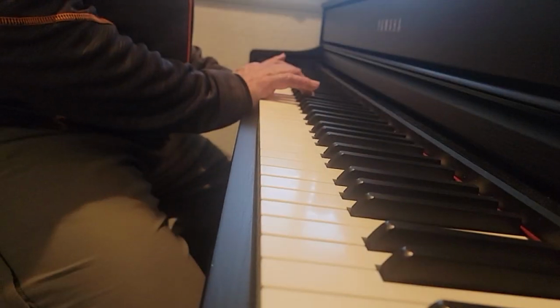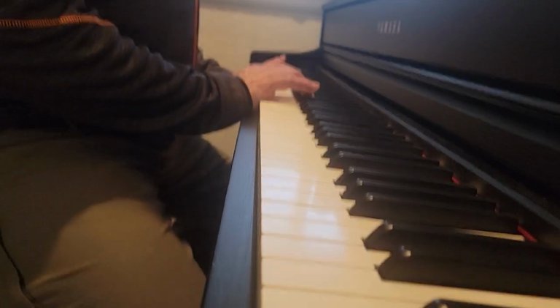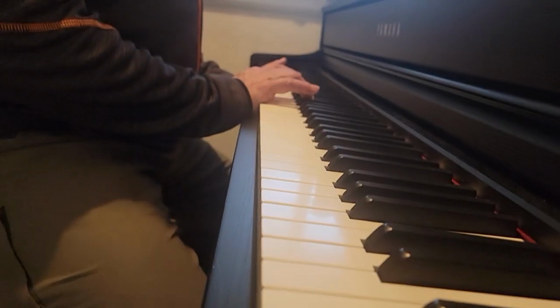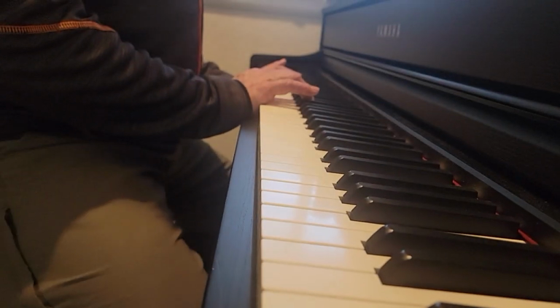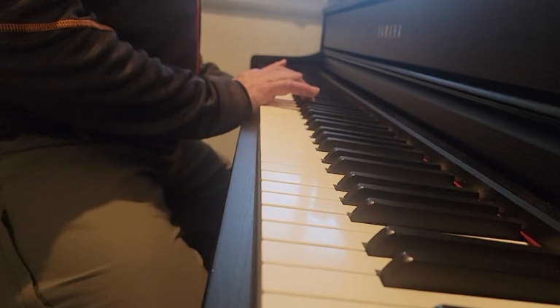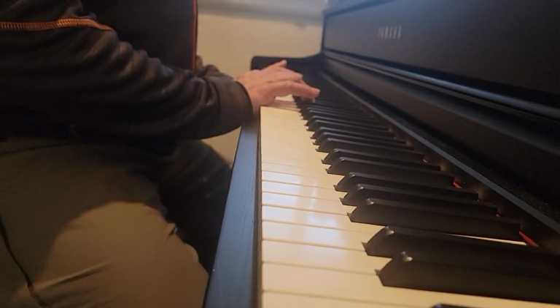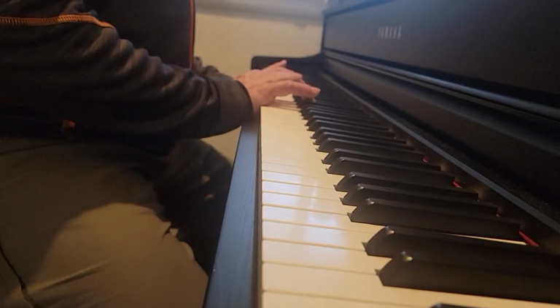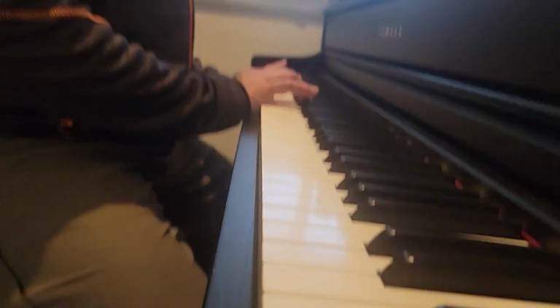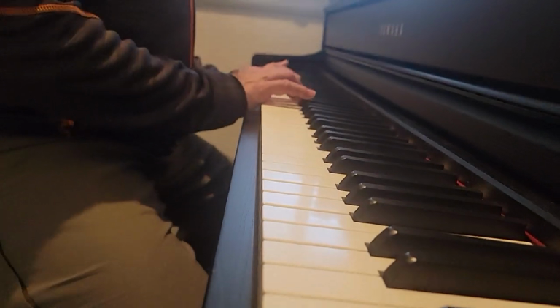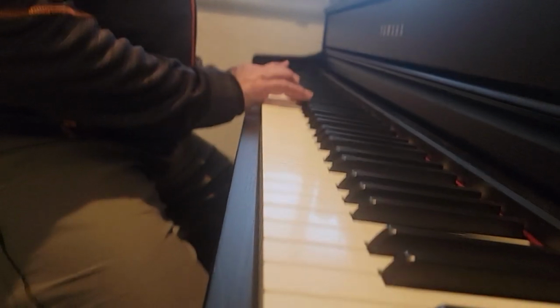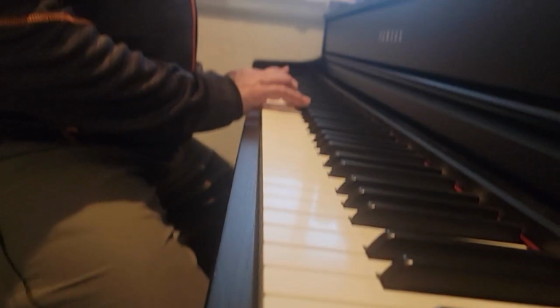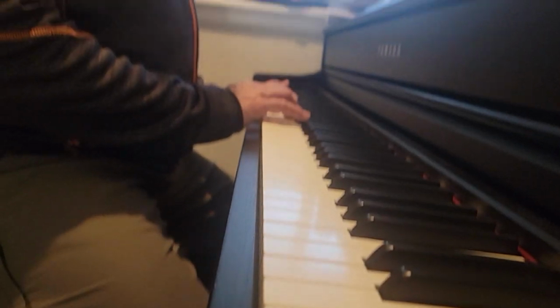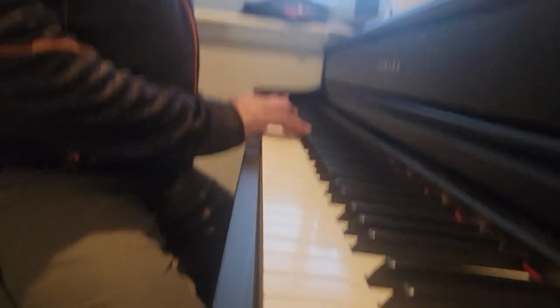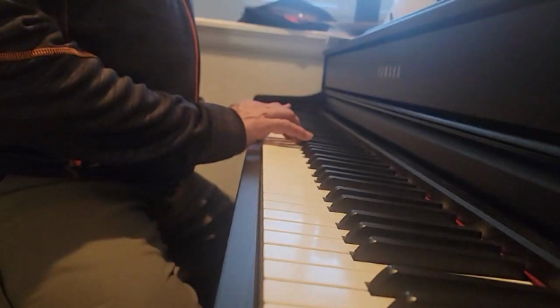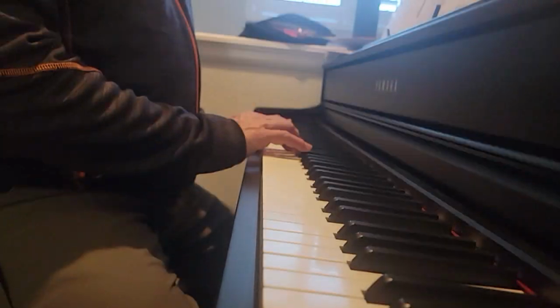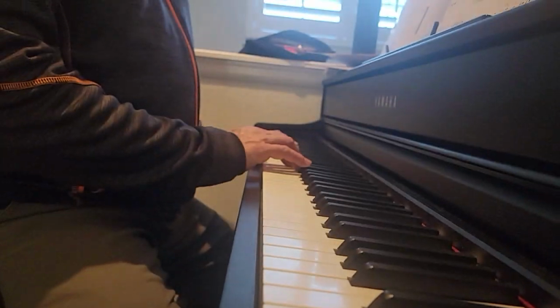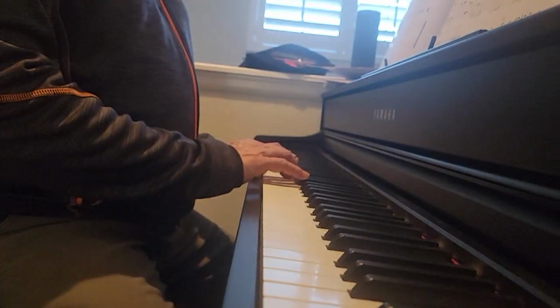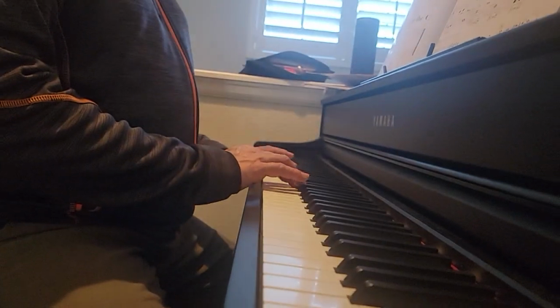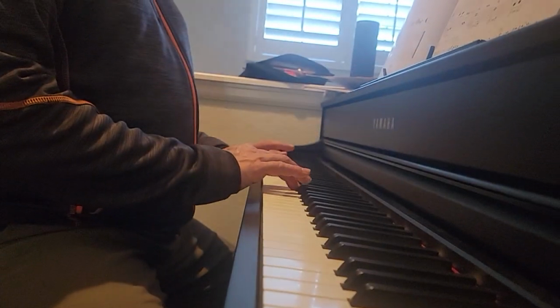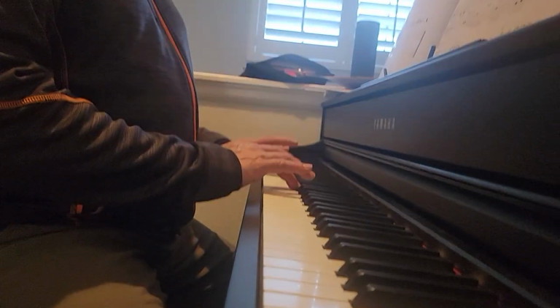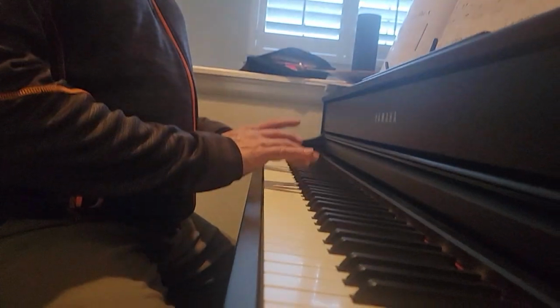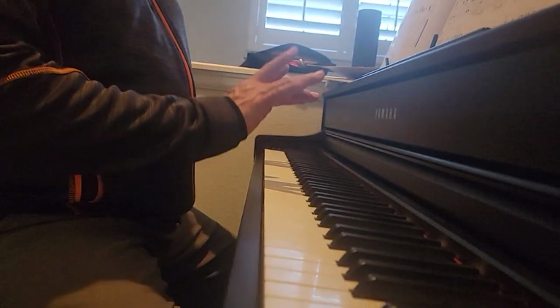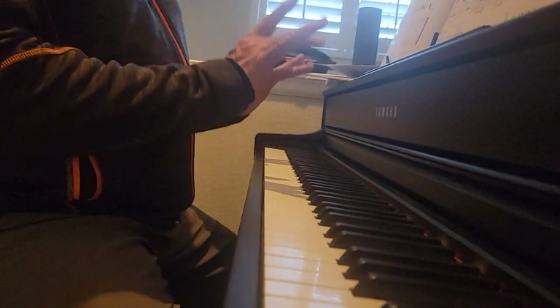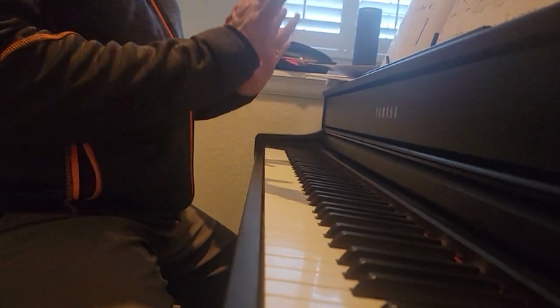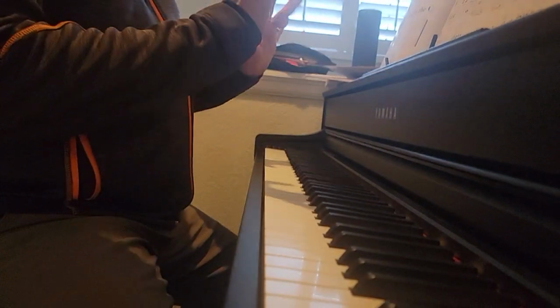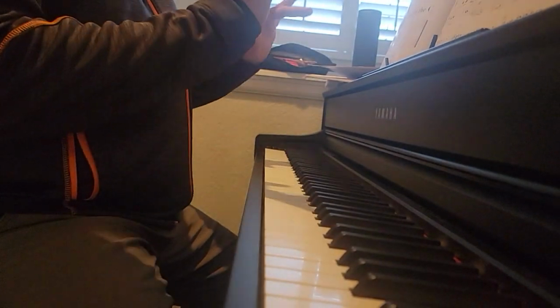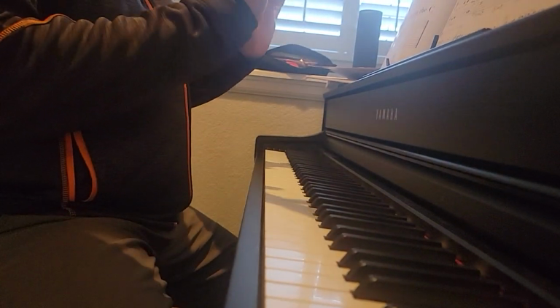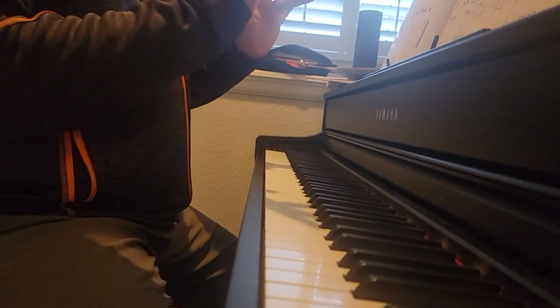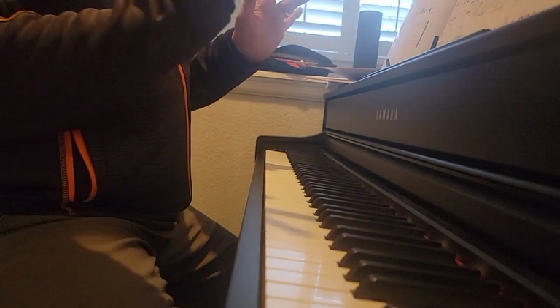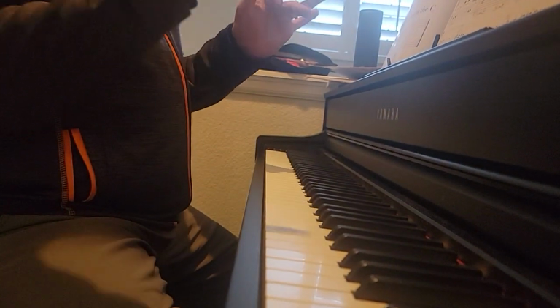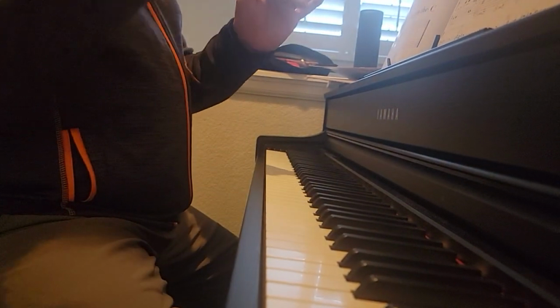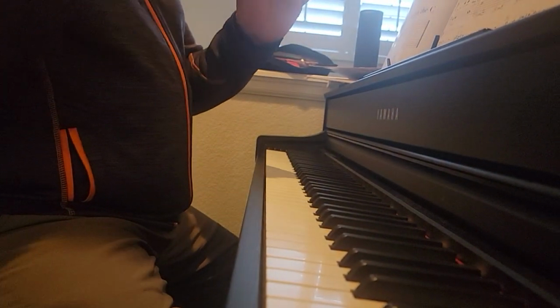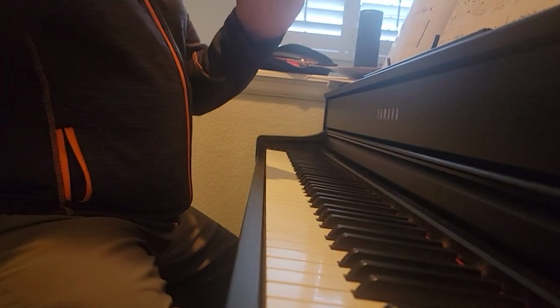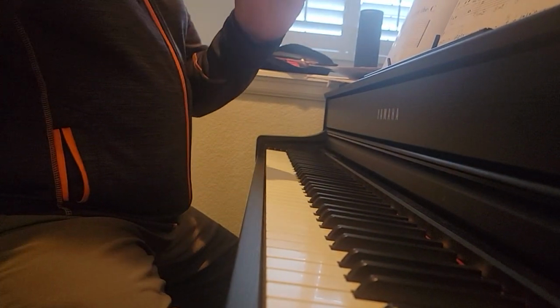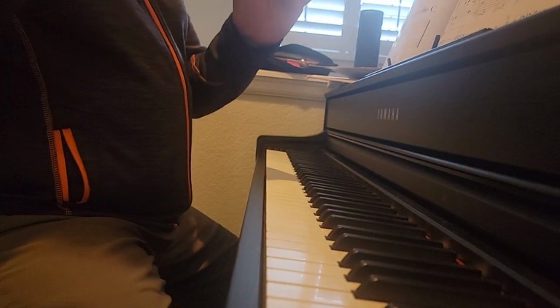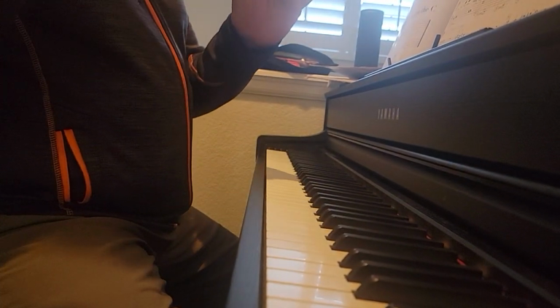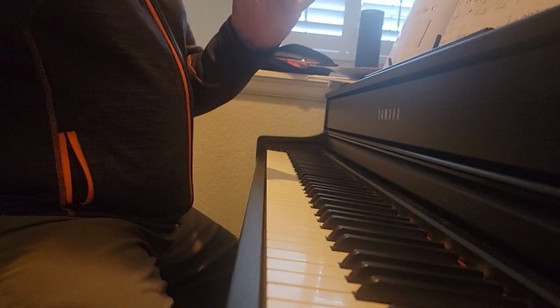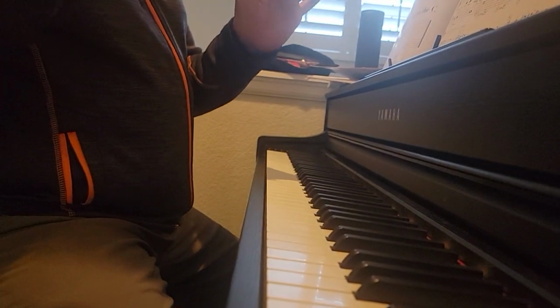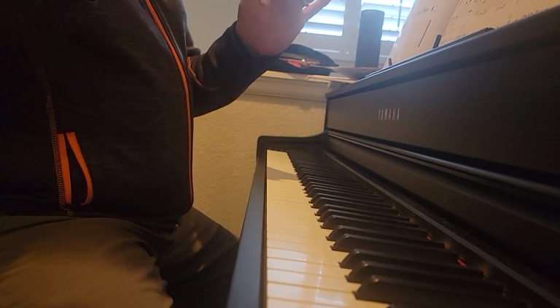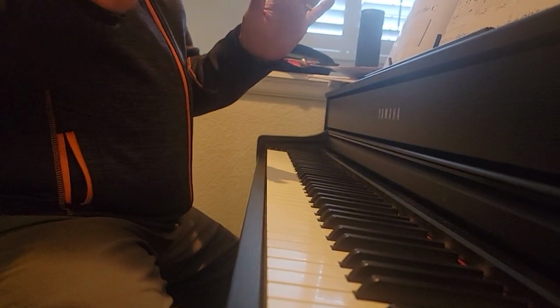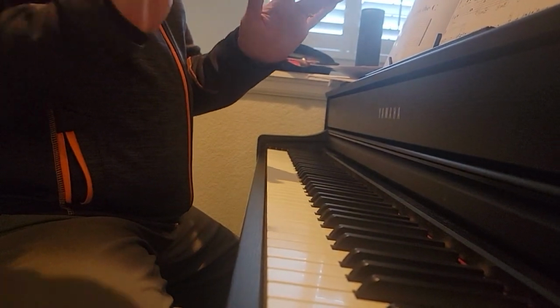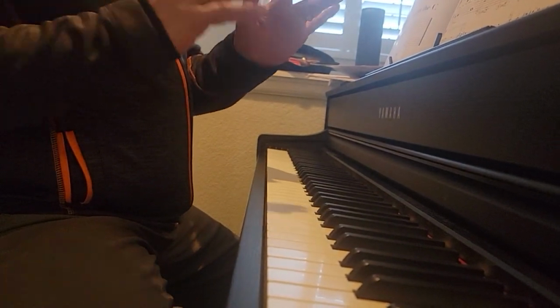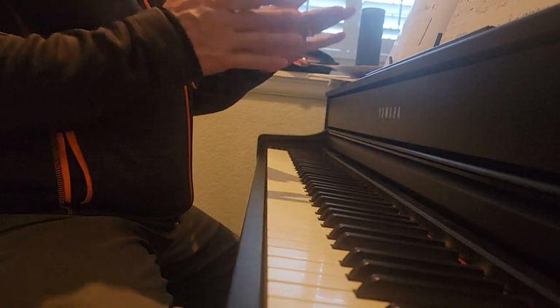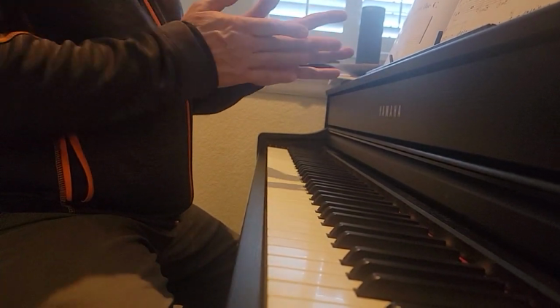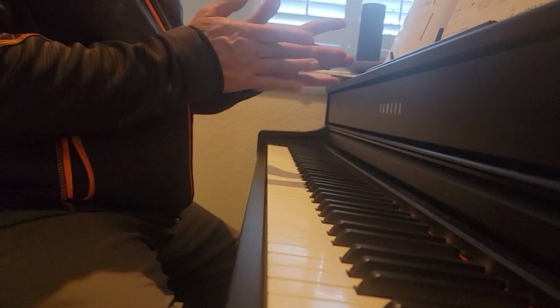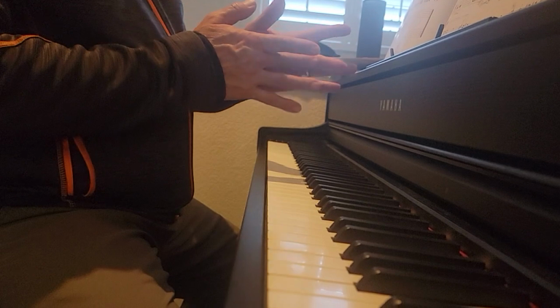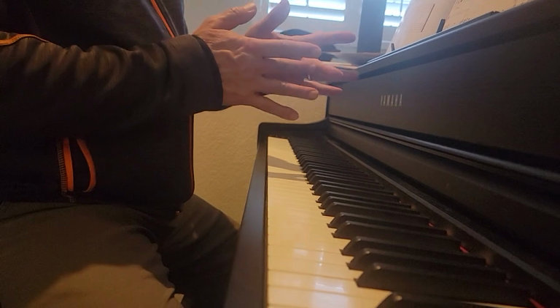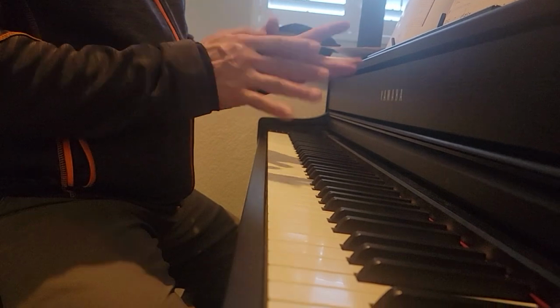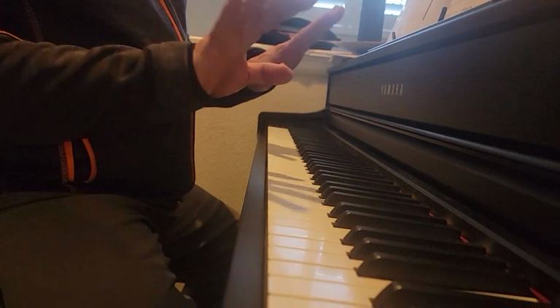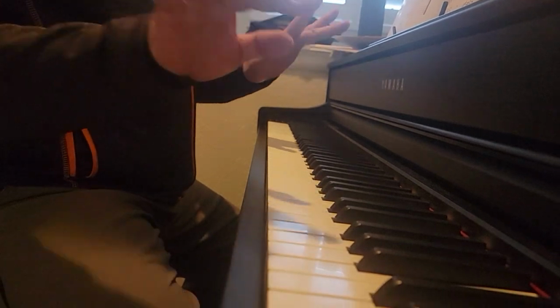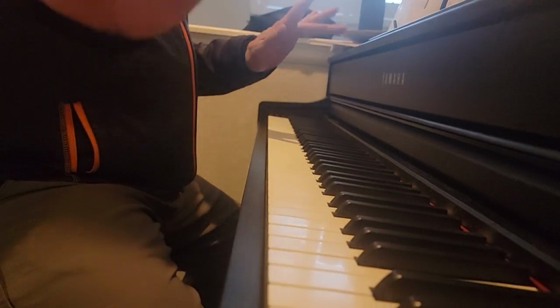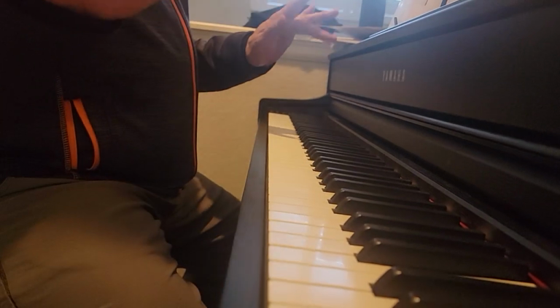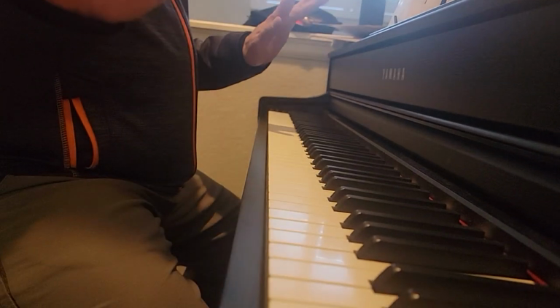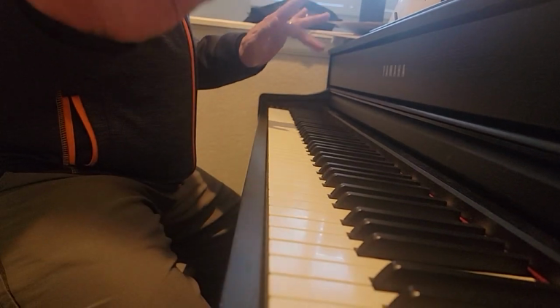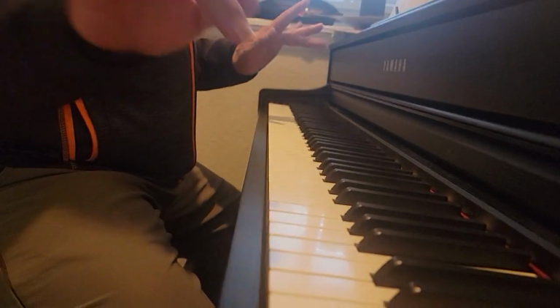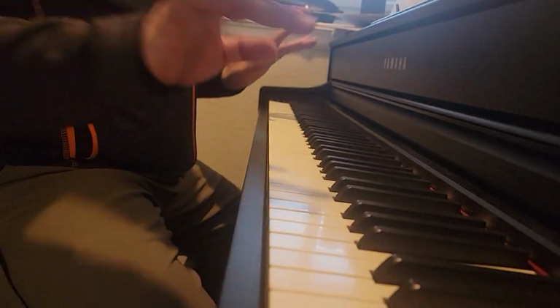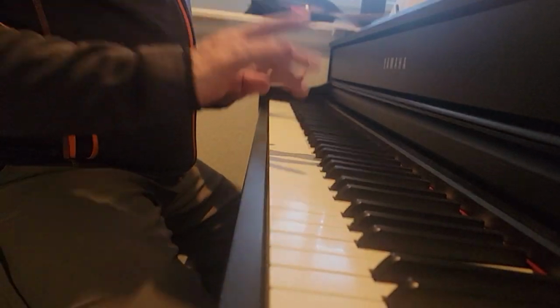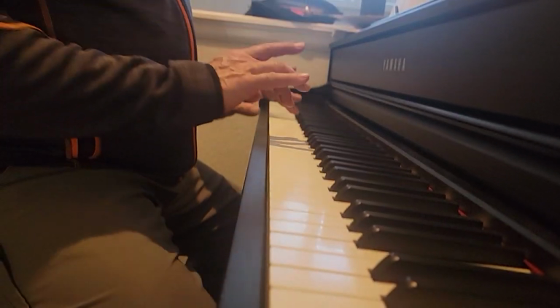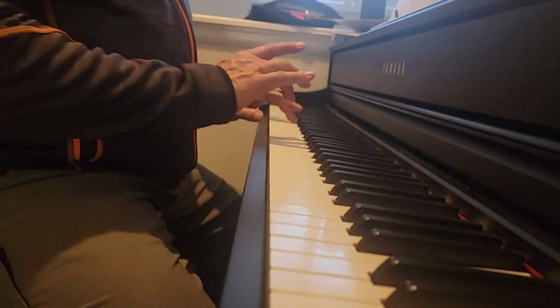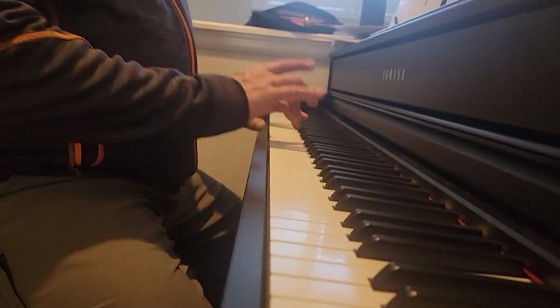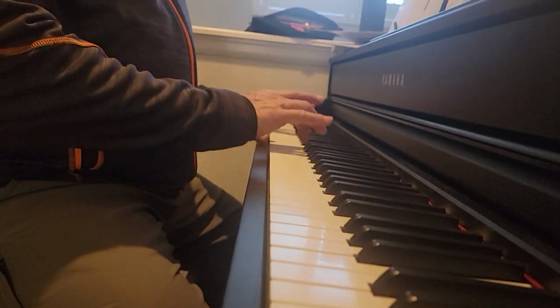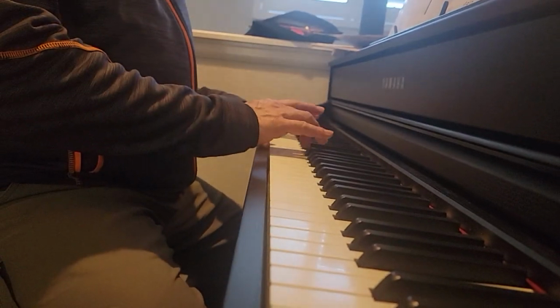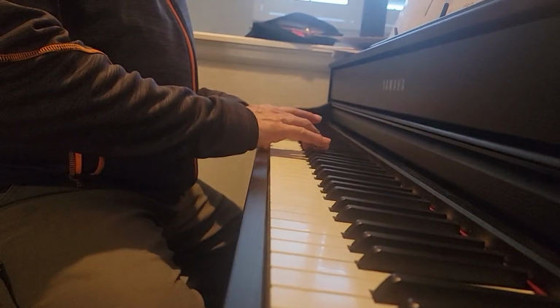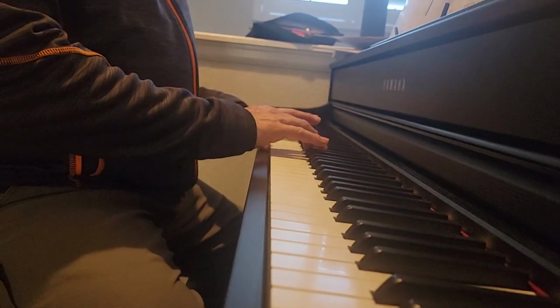Okay, this is octave blues. We only use our three fingers — left hand three fingers, right hand three fingers. That's all we need.